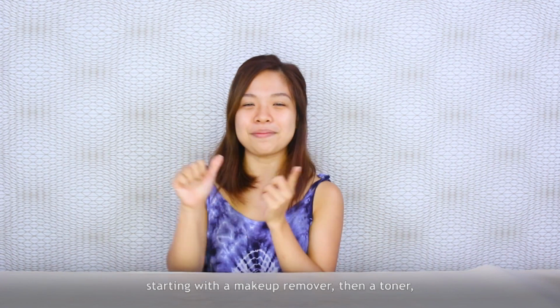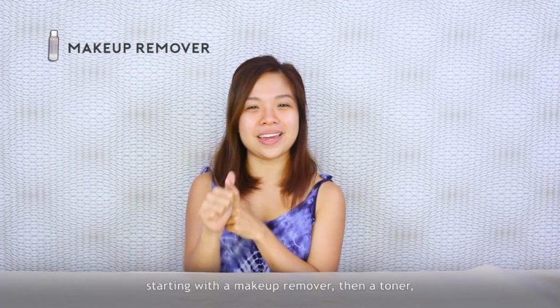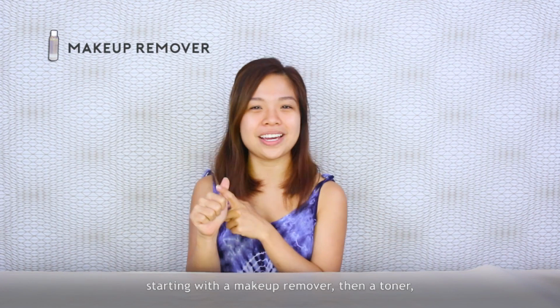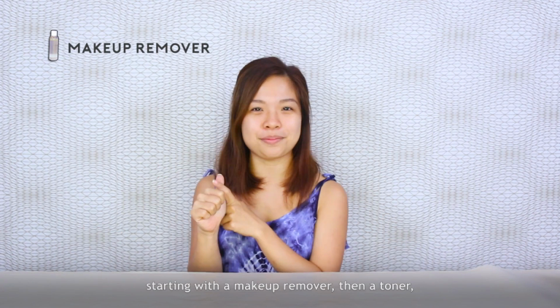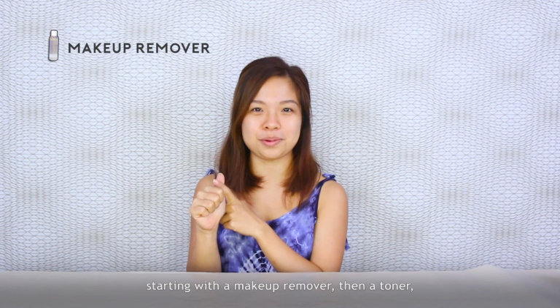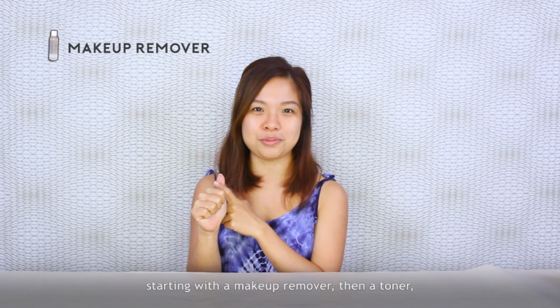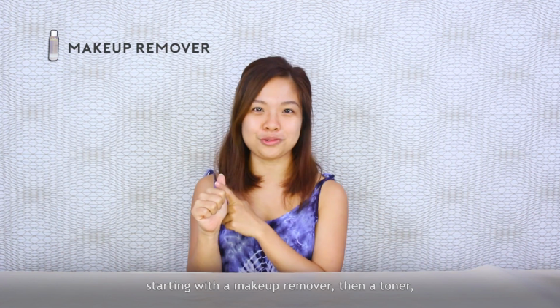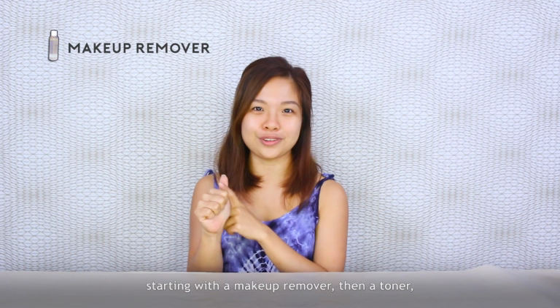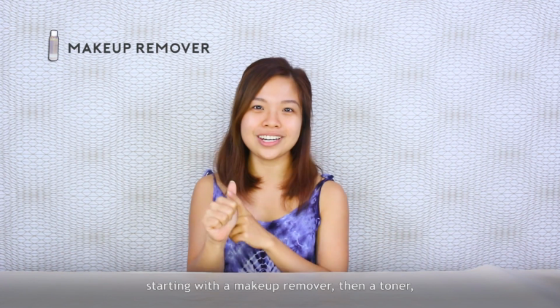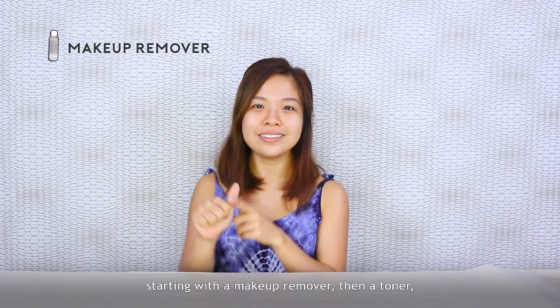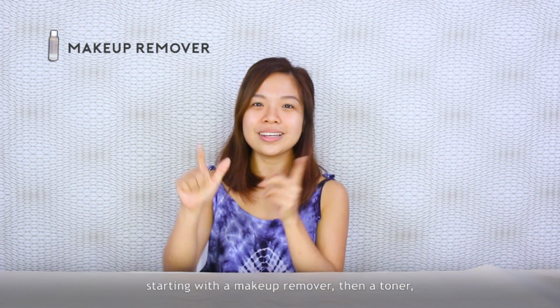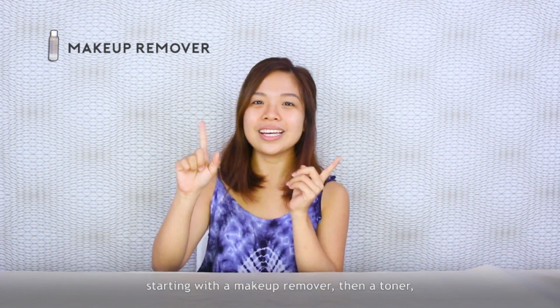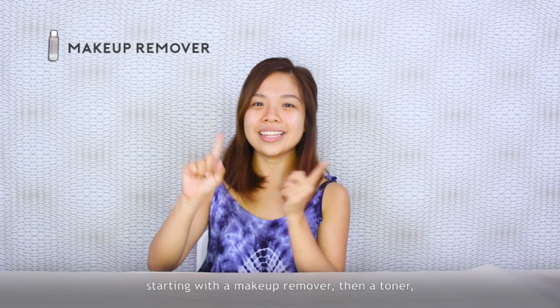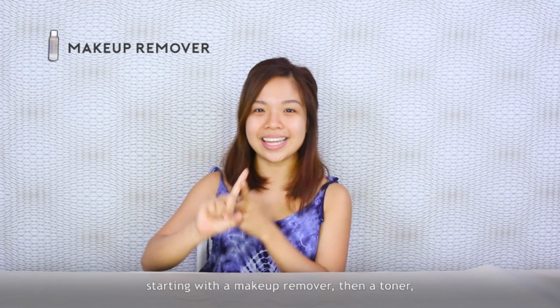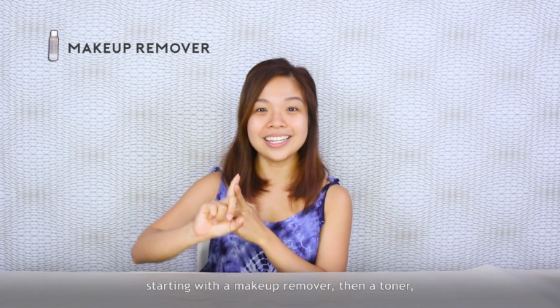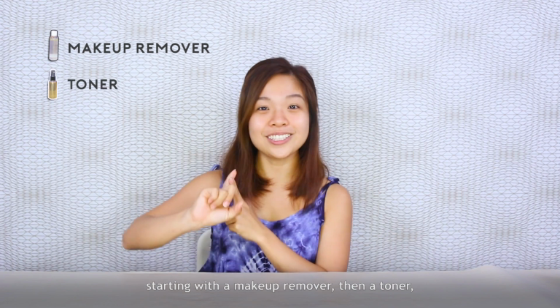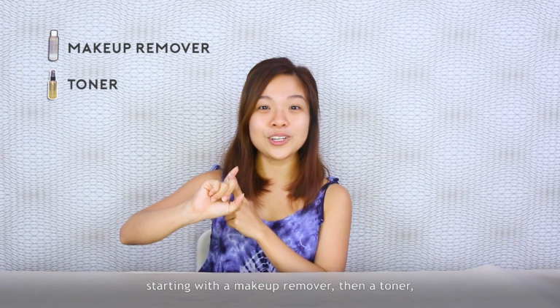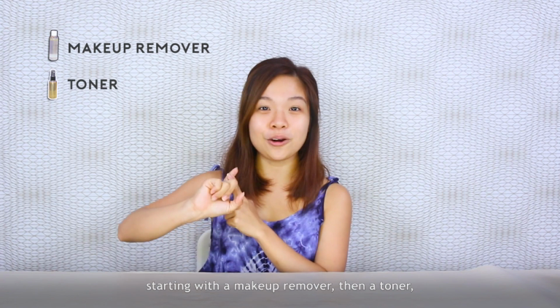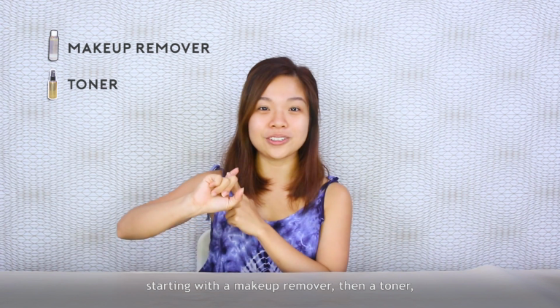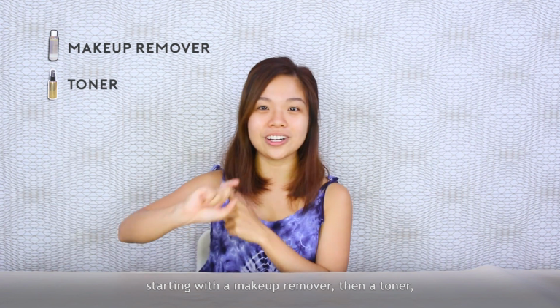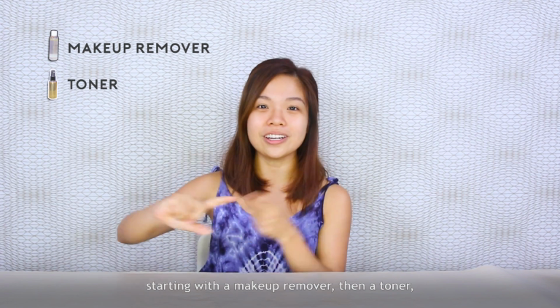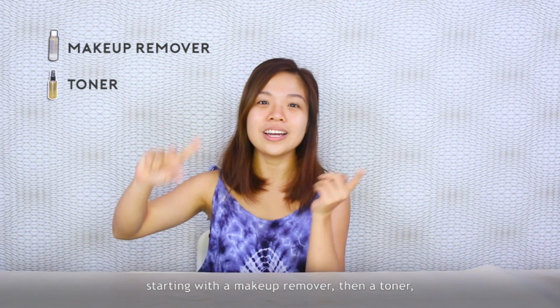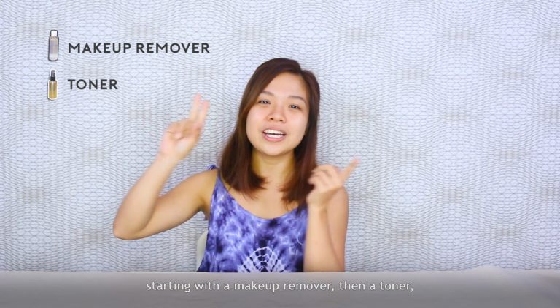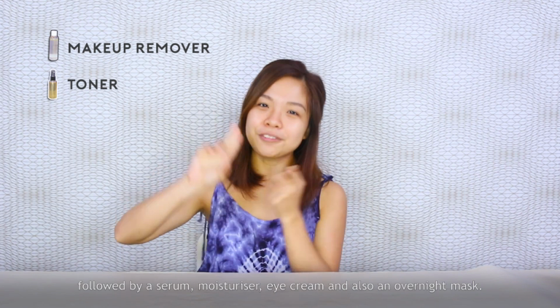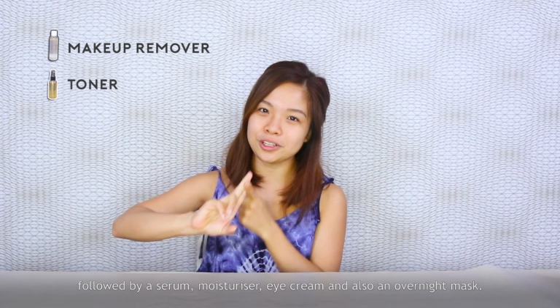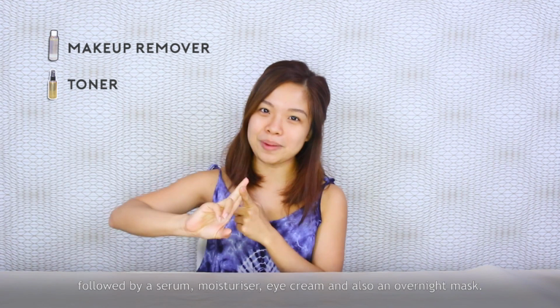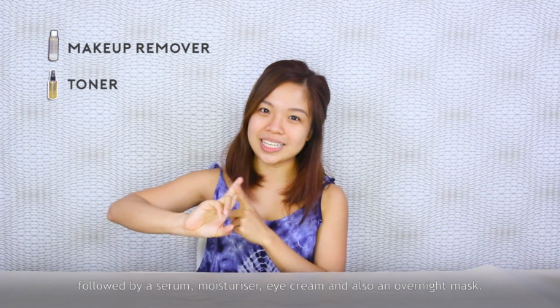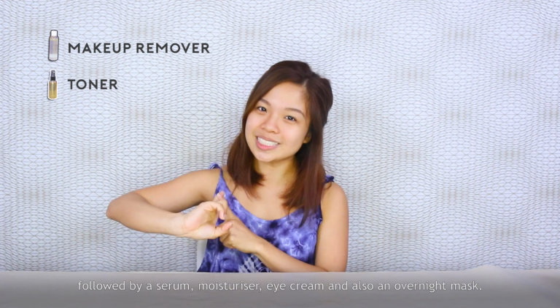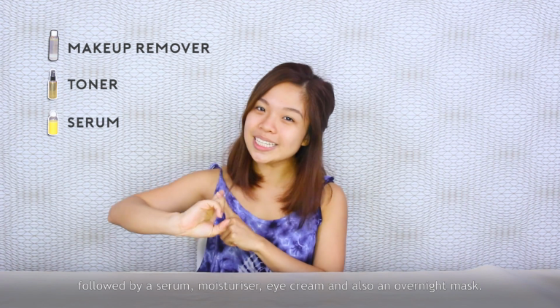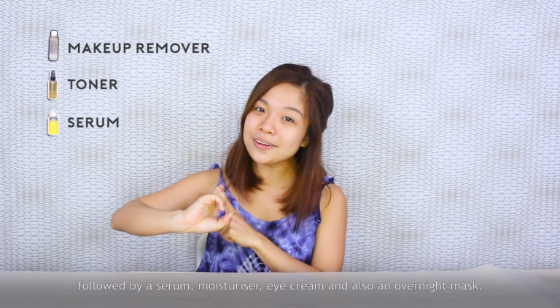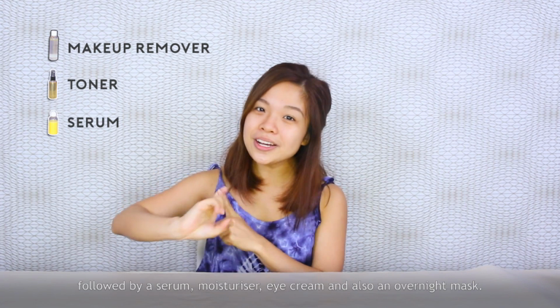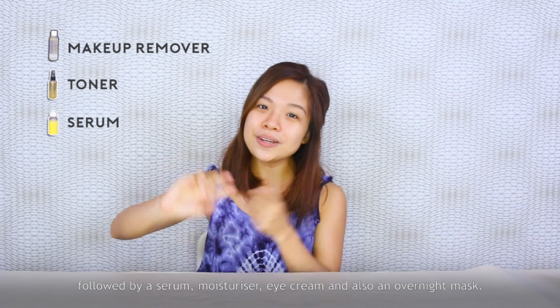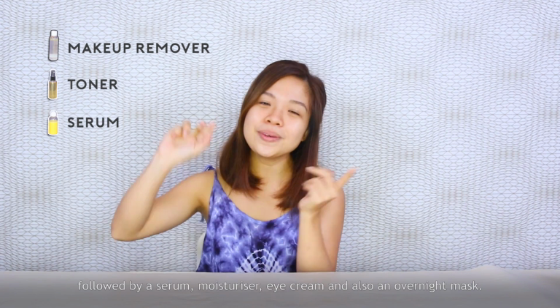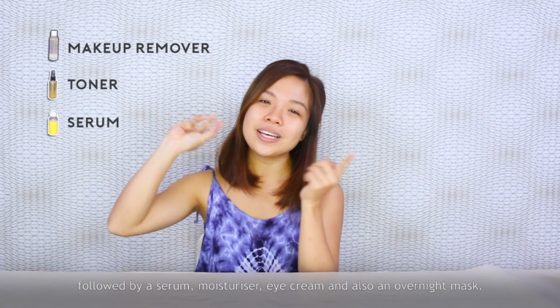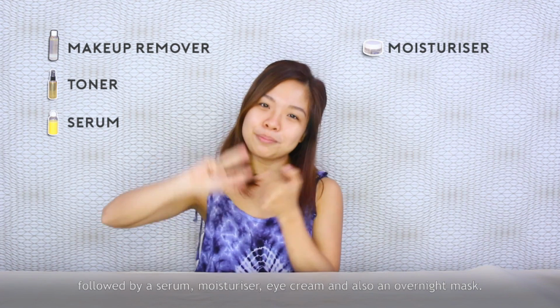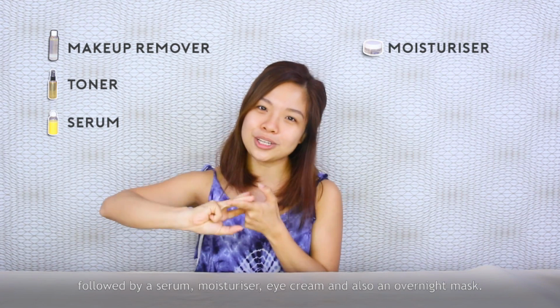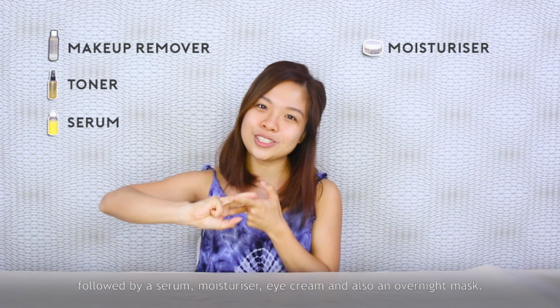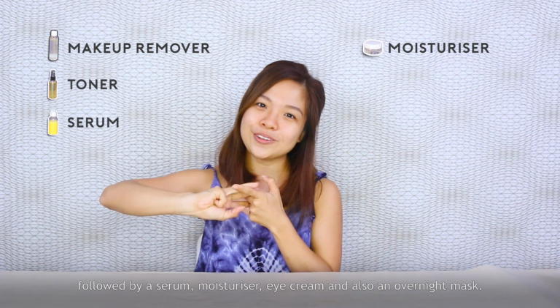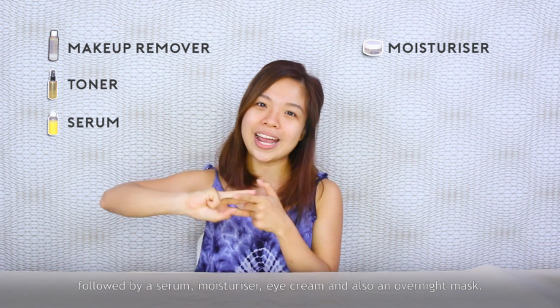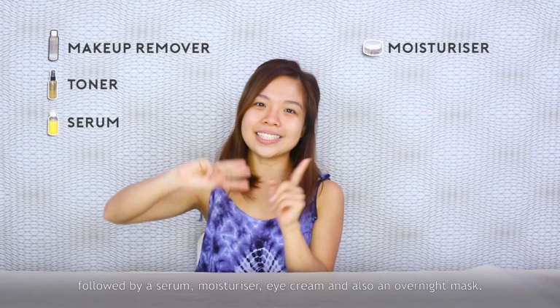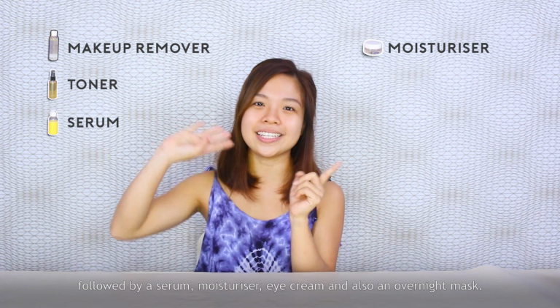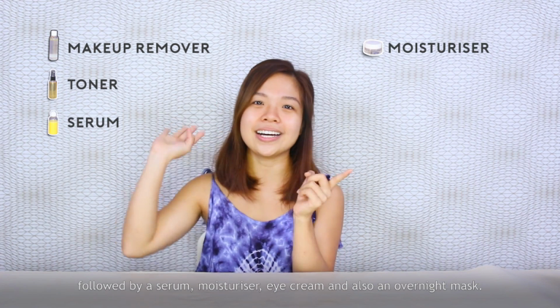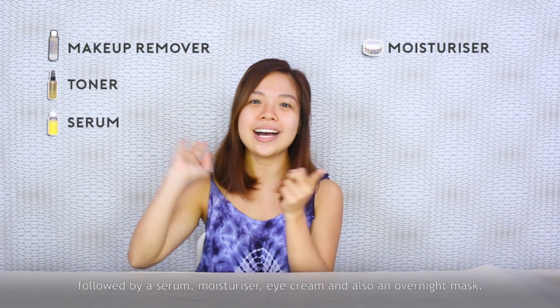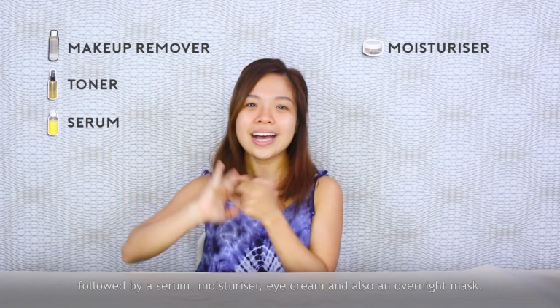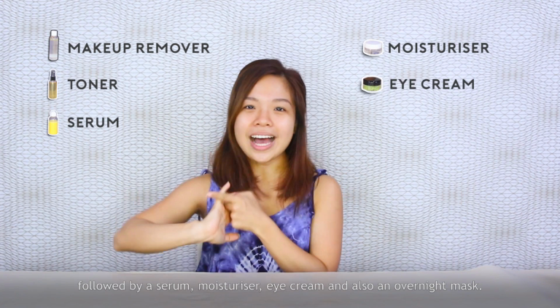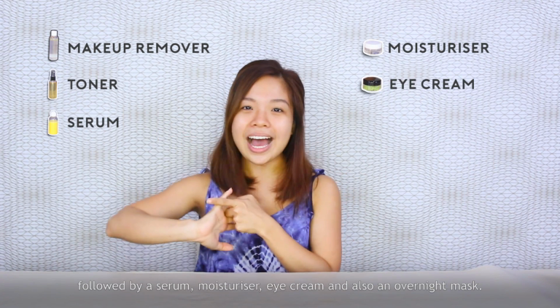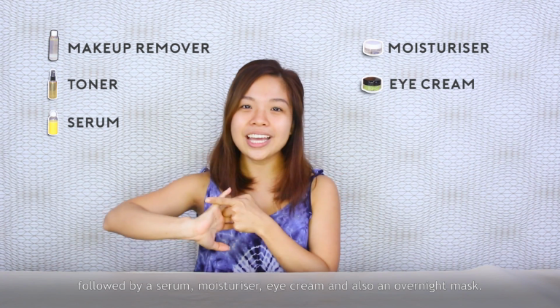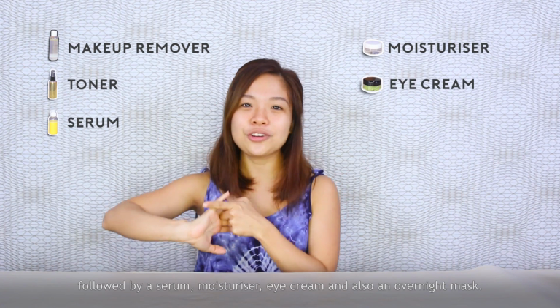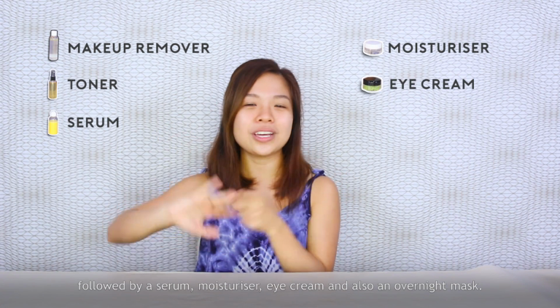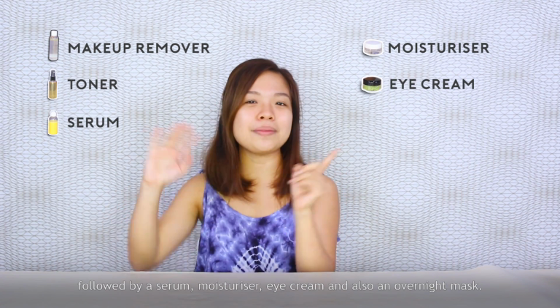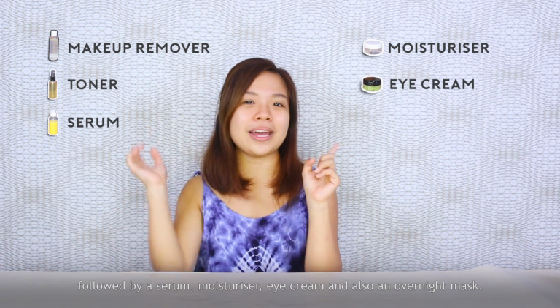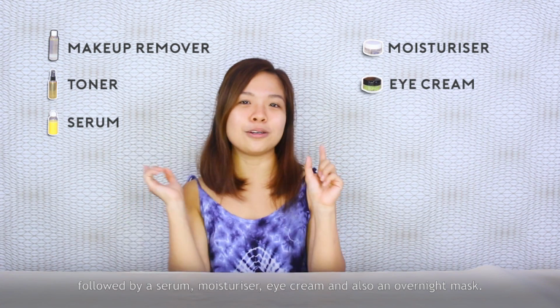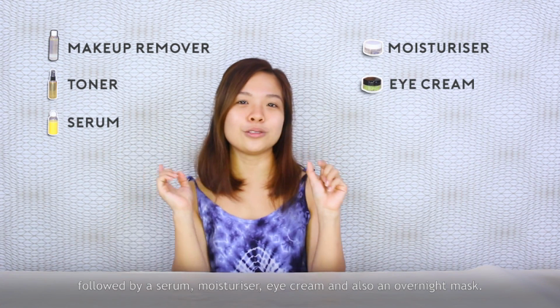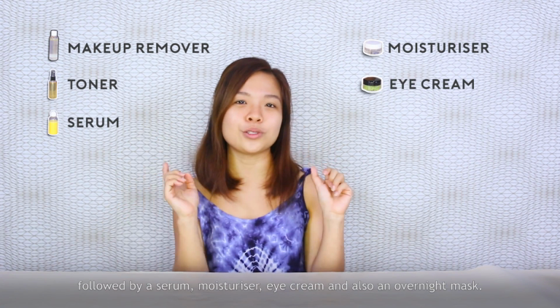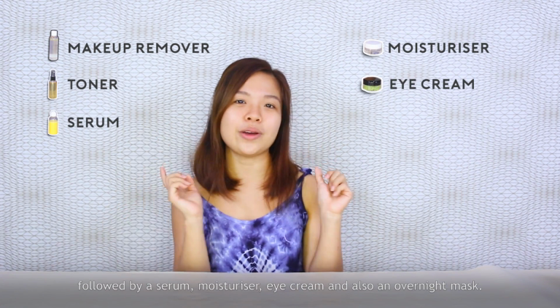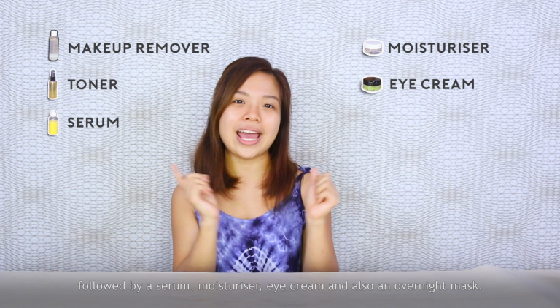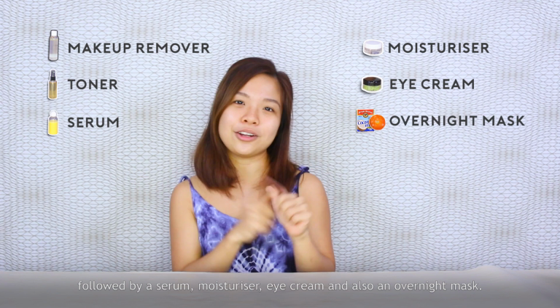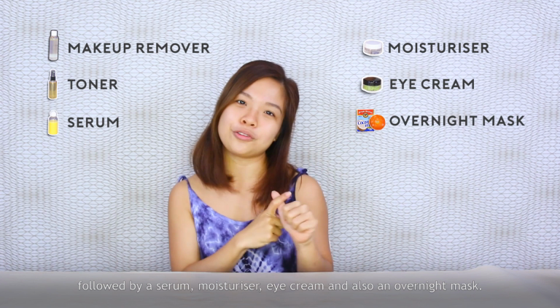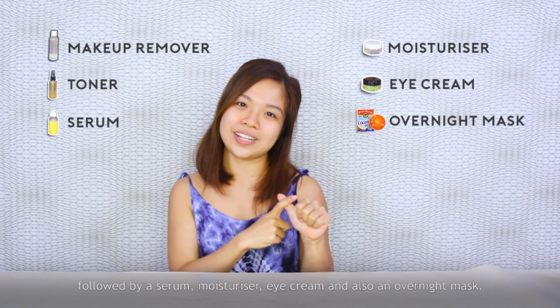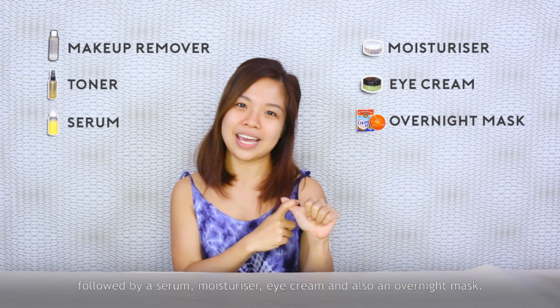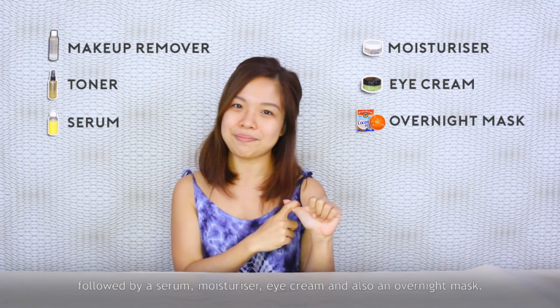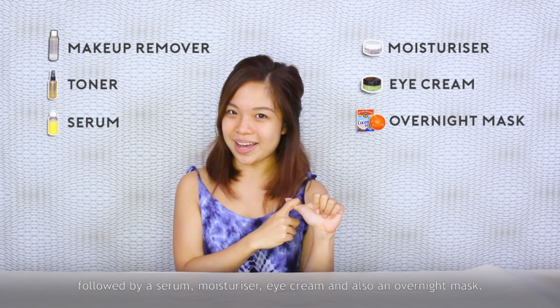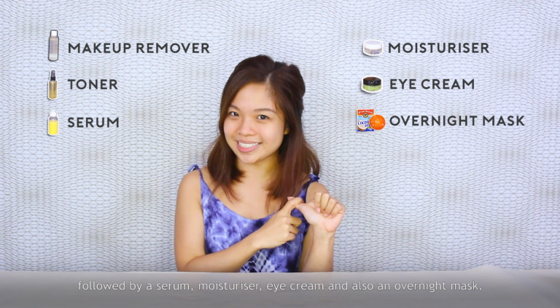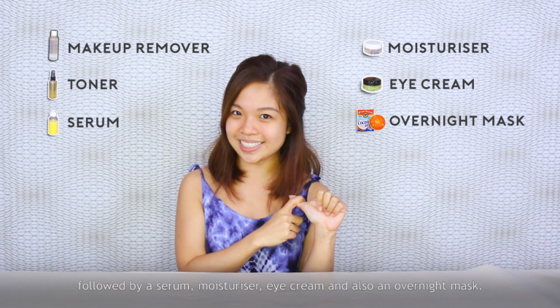Starting with a makeup remover, then a toner, followed by a serum, moisturizer, eye cream, and also an overnight mask.